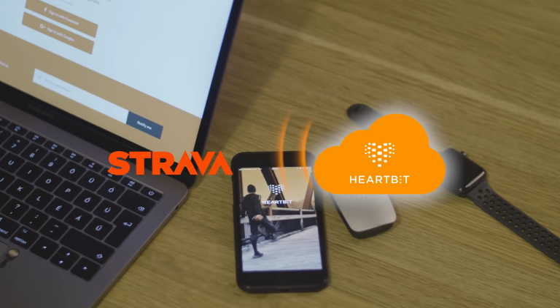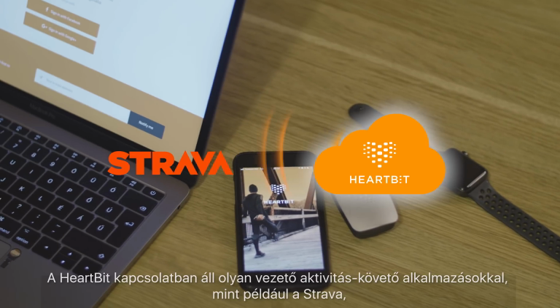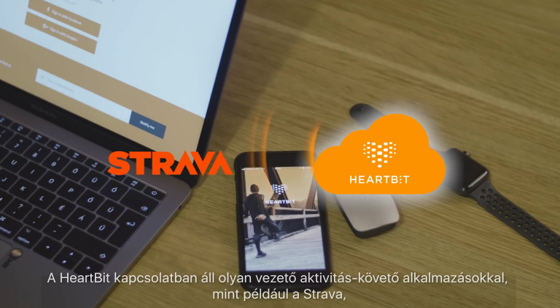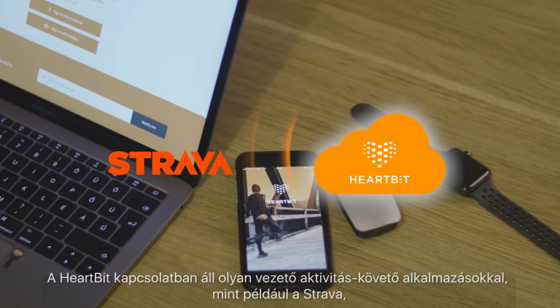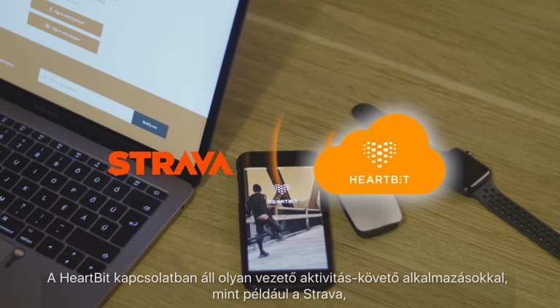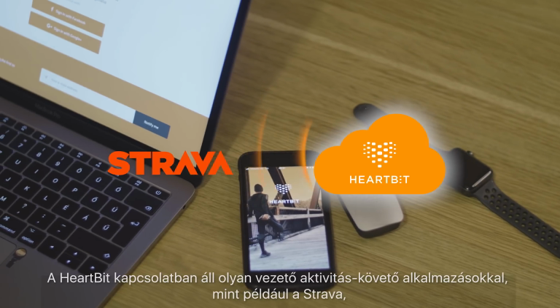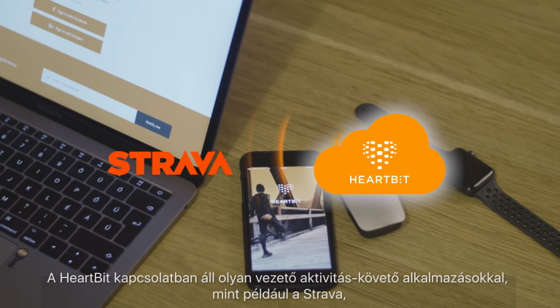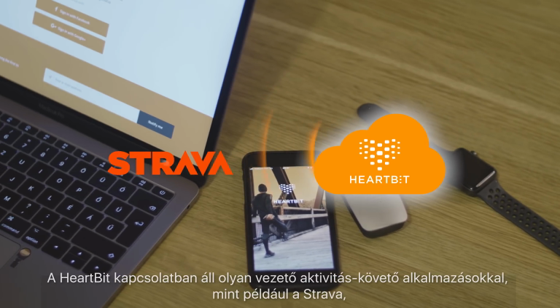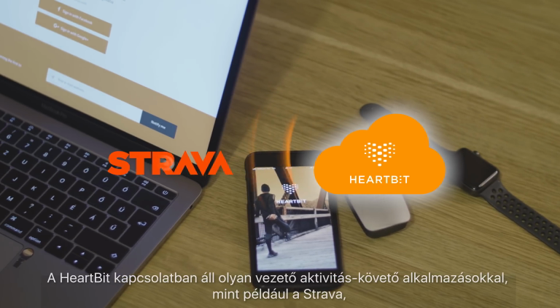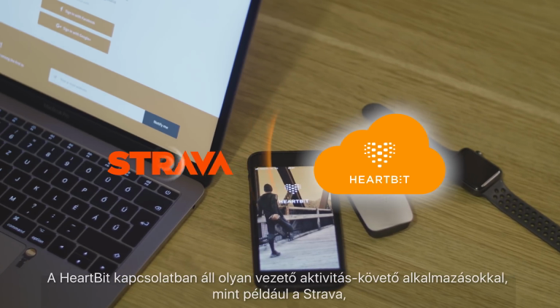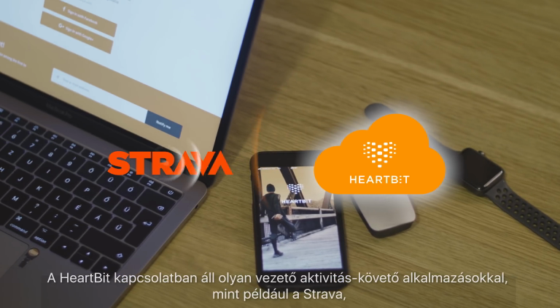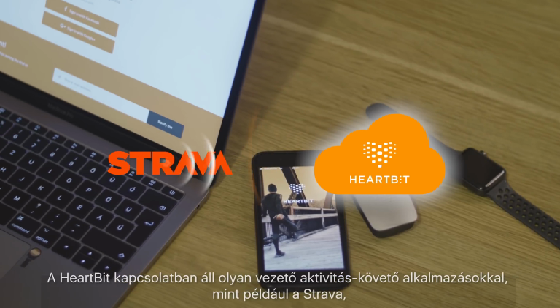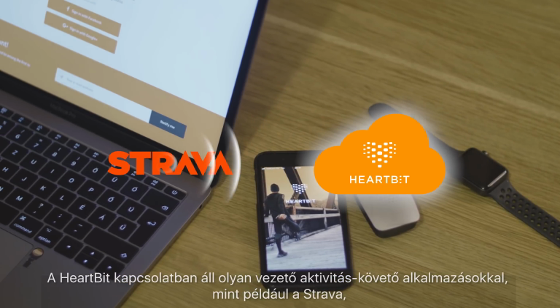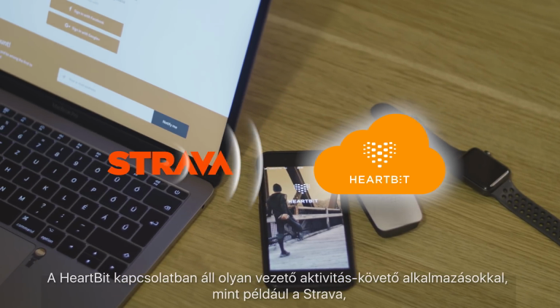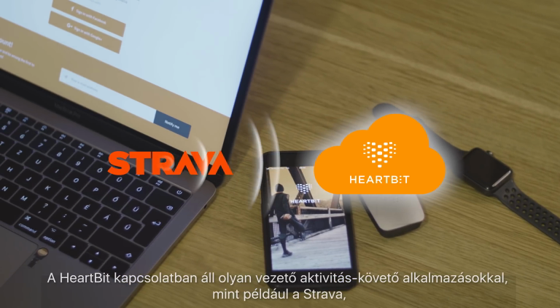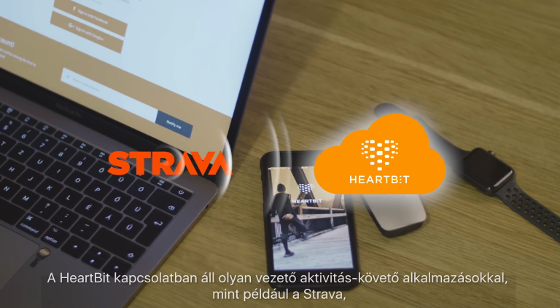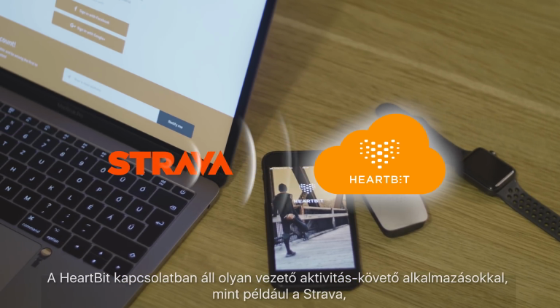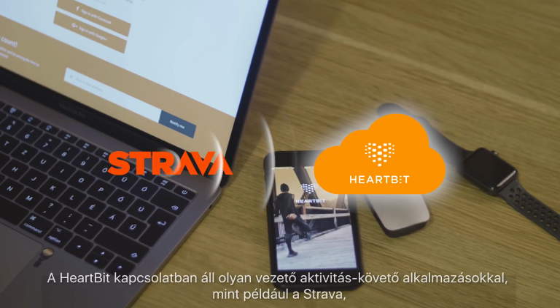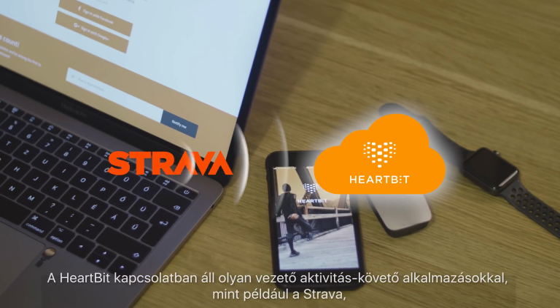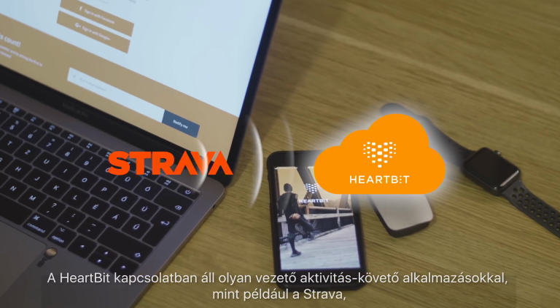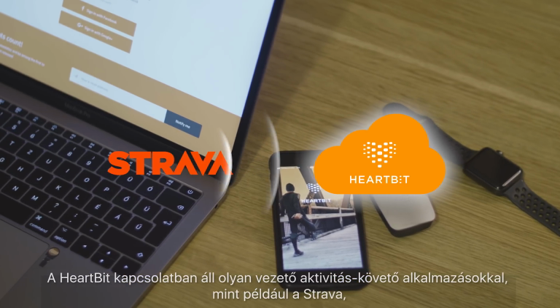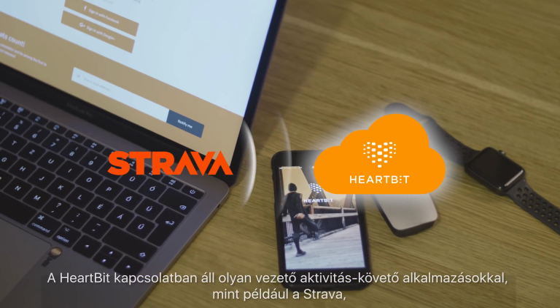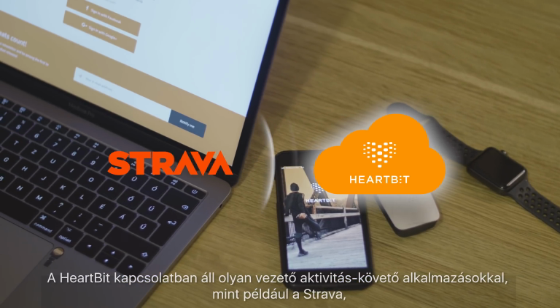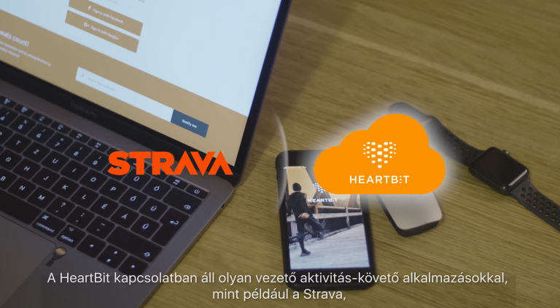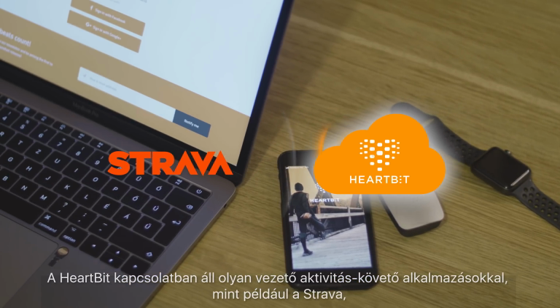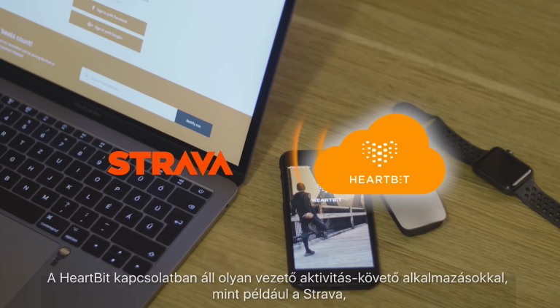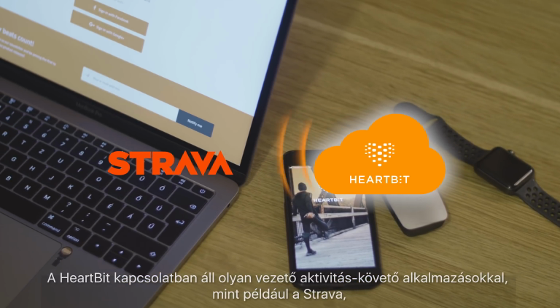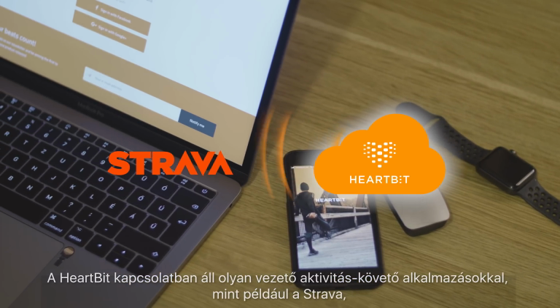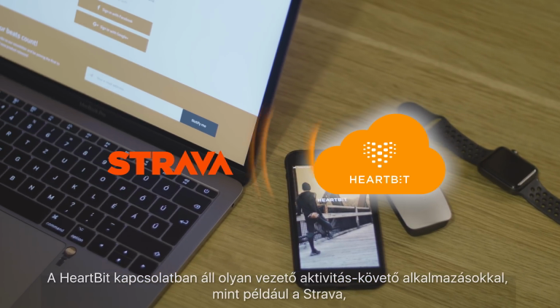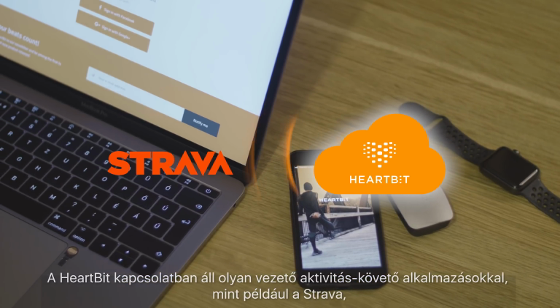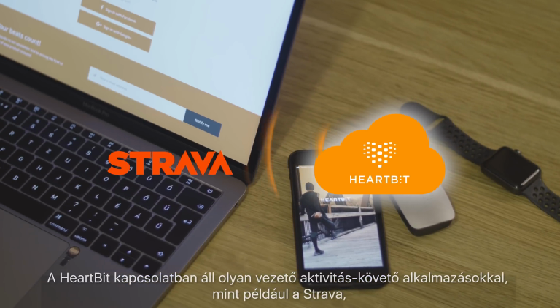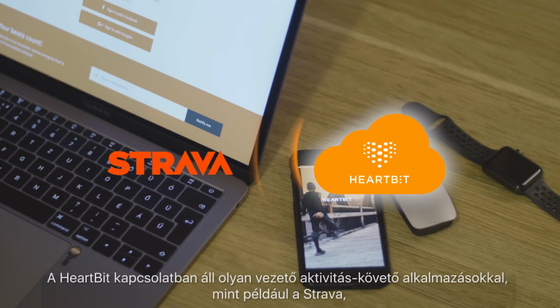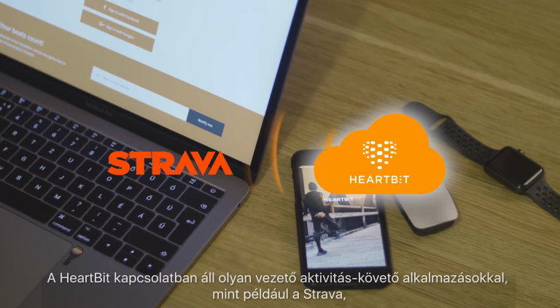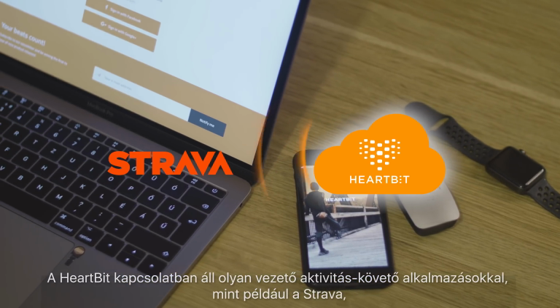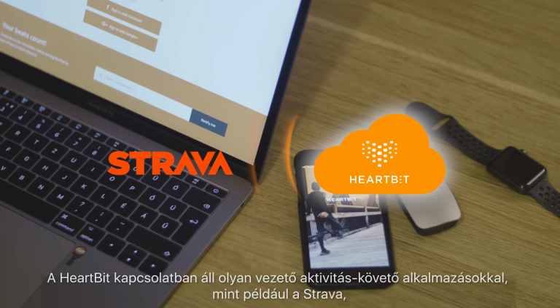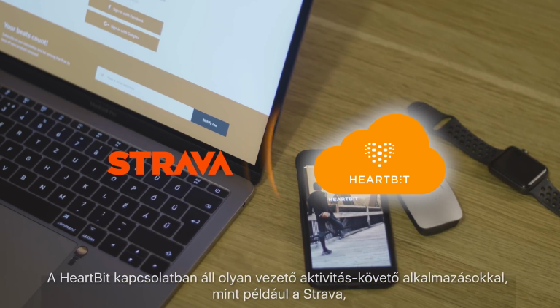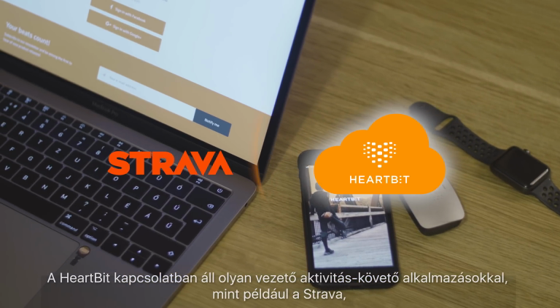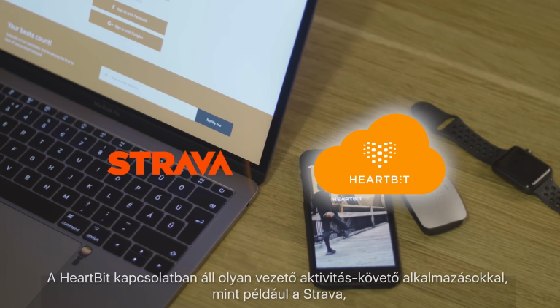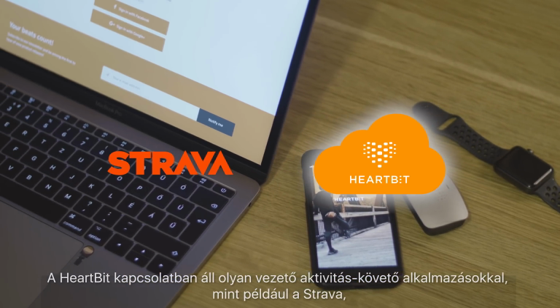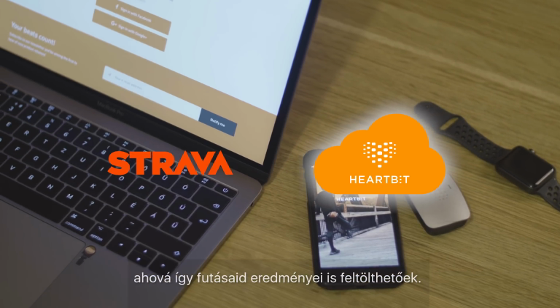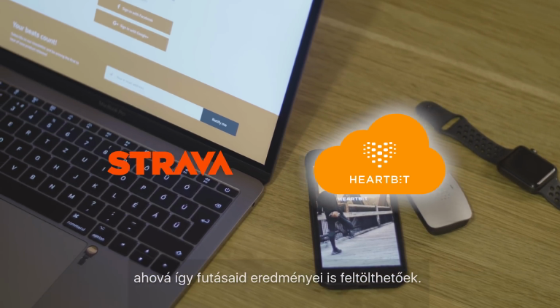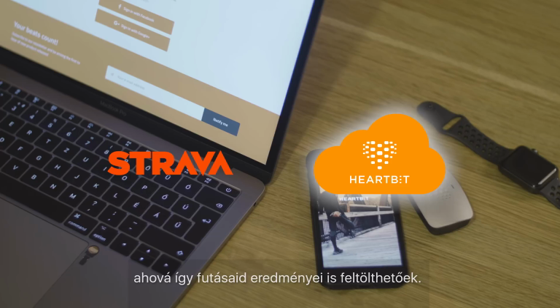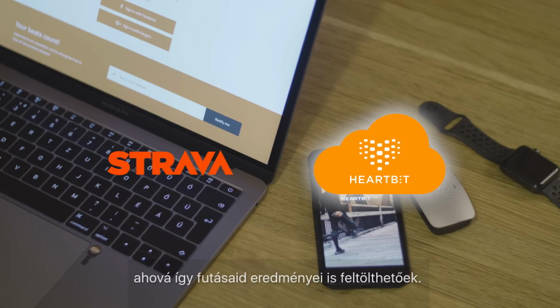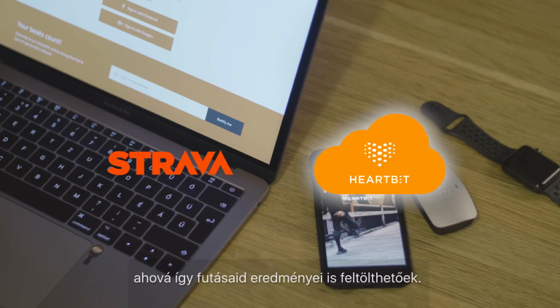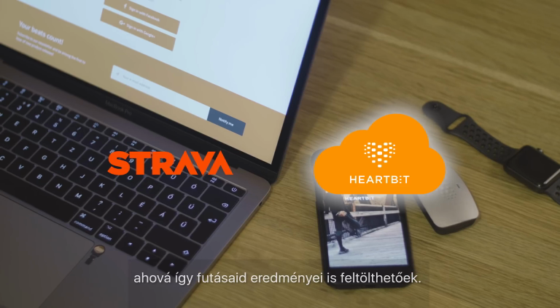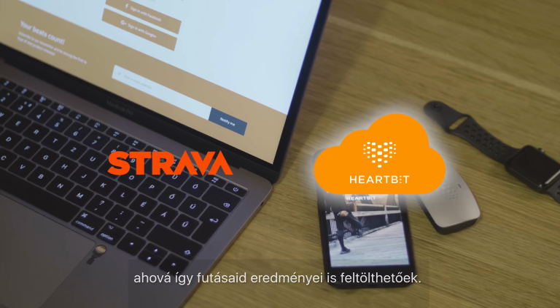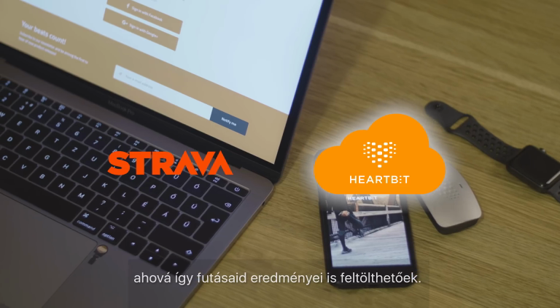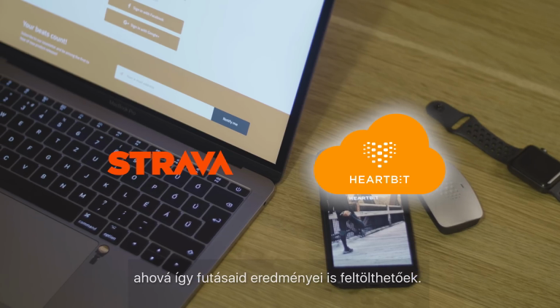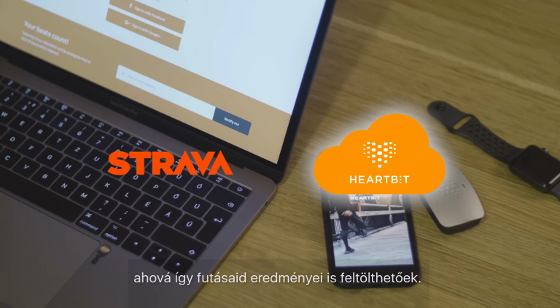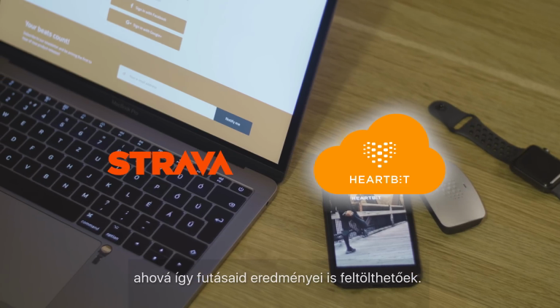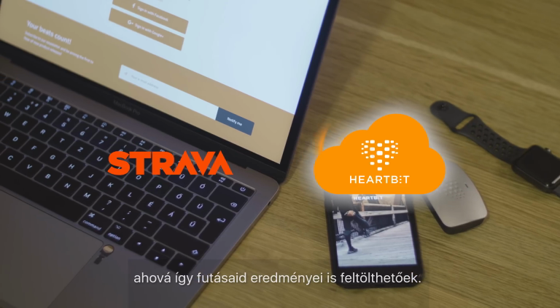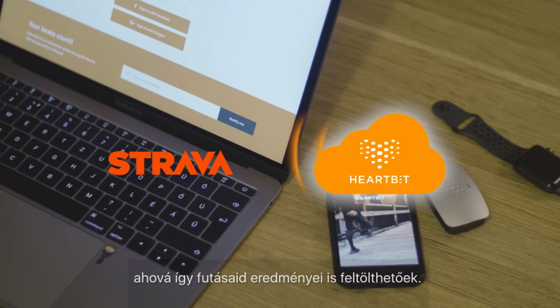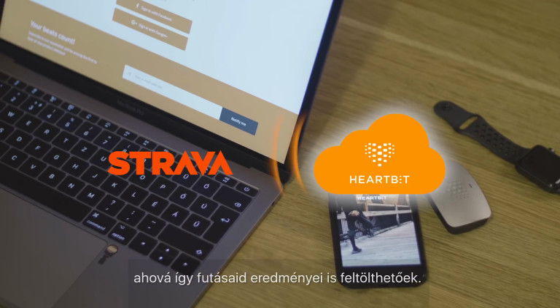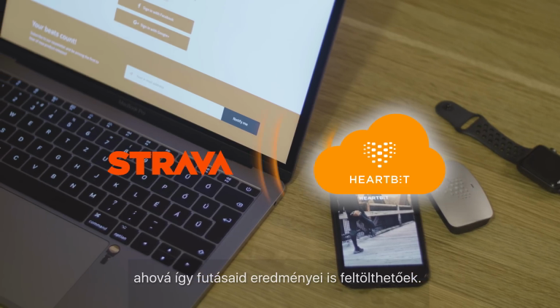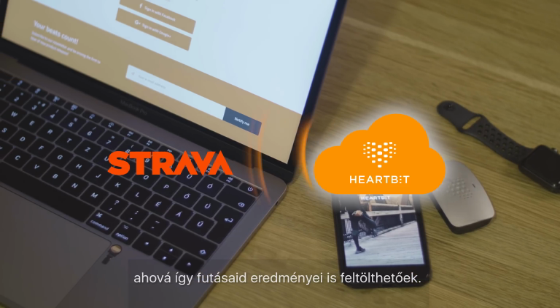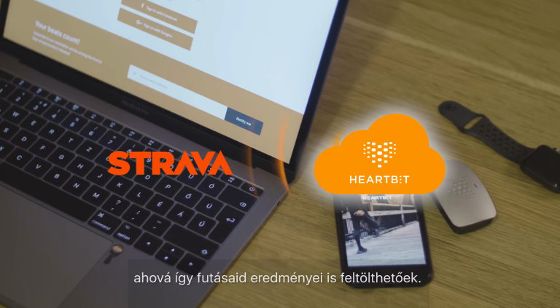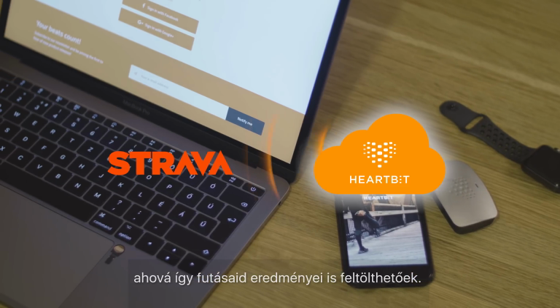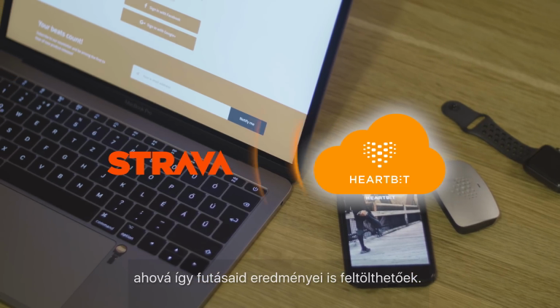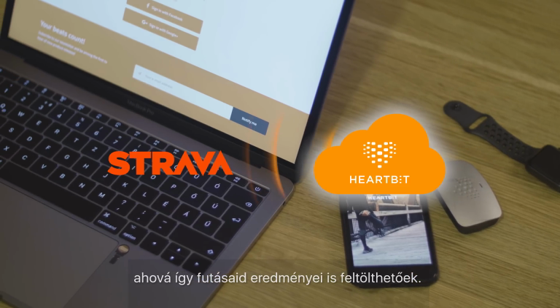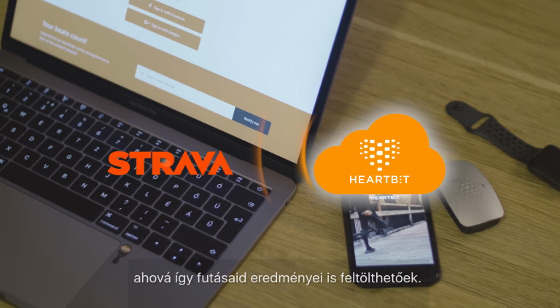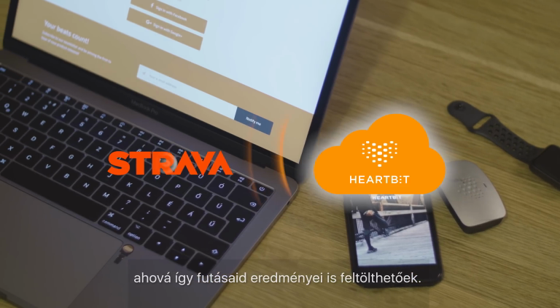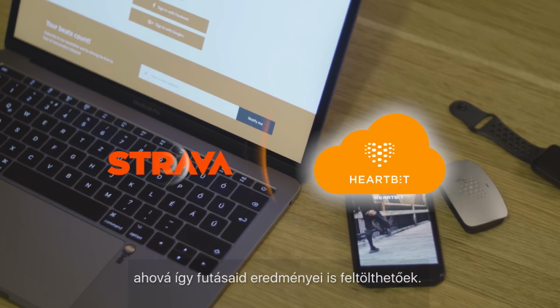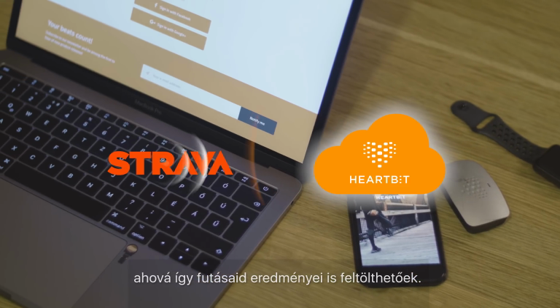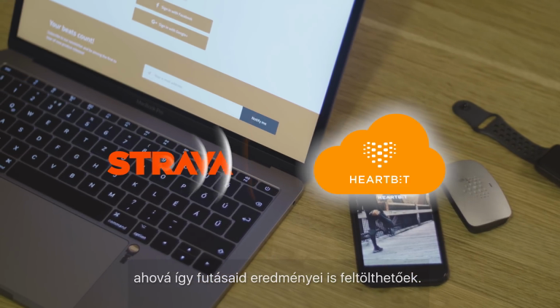HeartBit also connects to leading activity tracking applications such as Strava to ensure you're able to upload your activity to your tracking account.